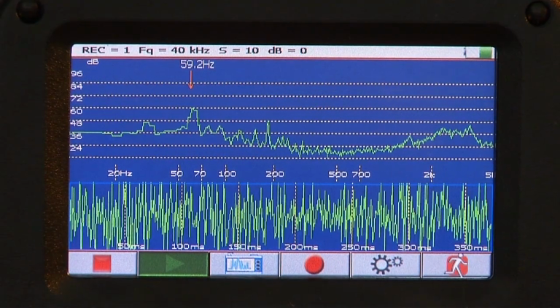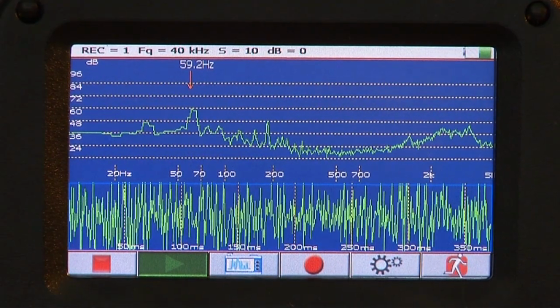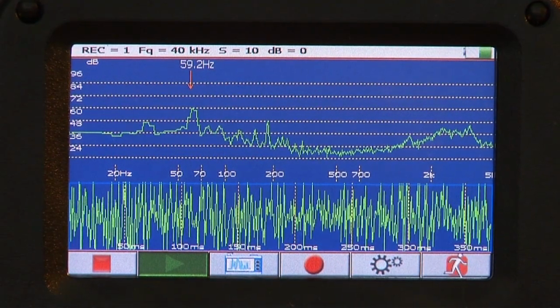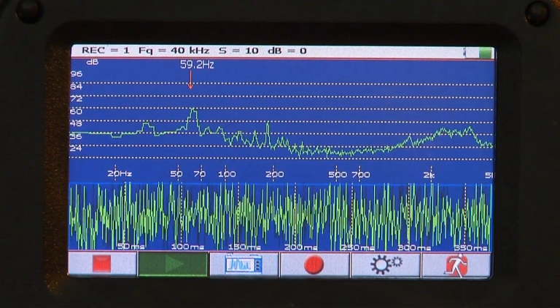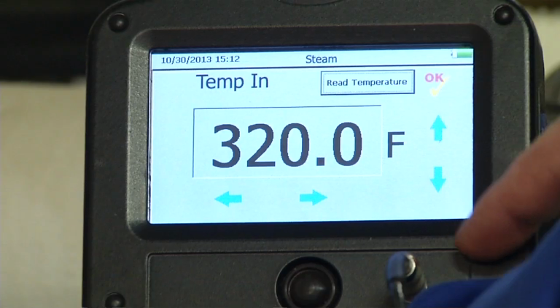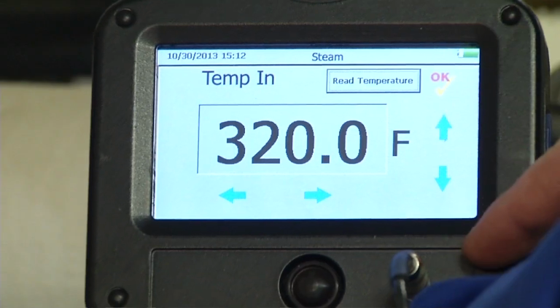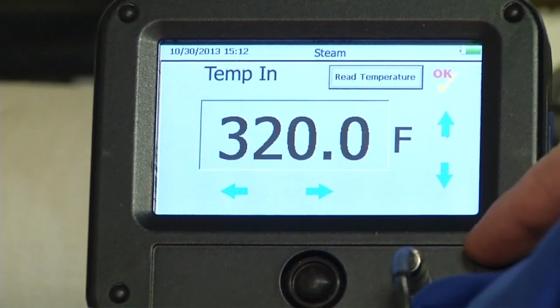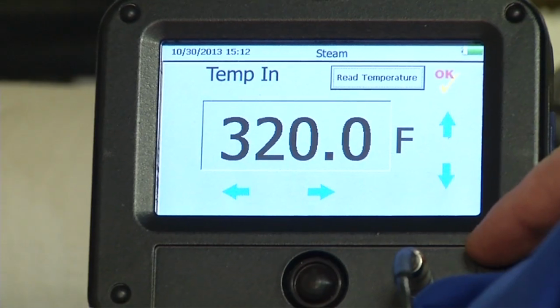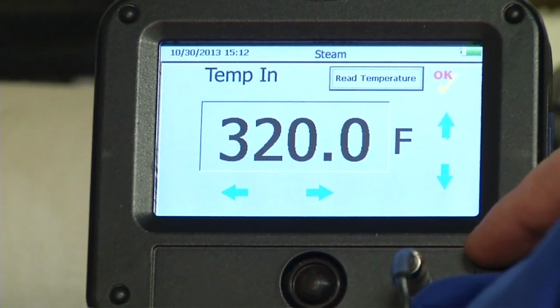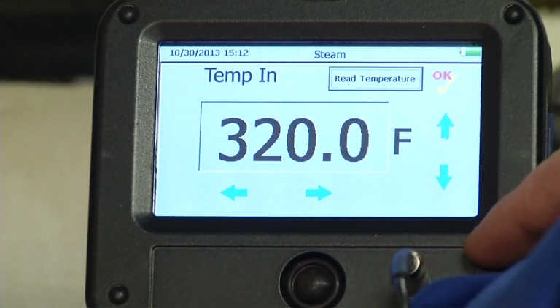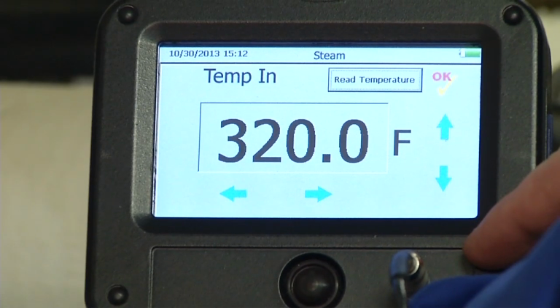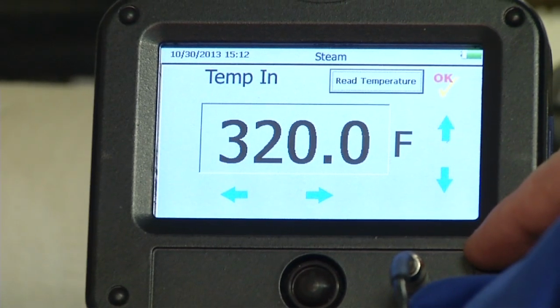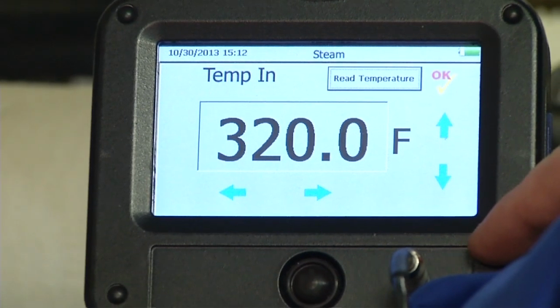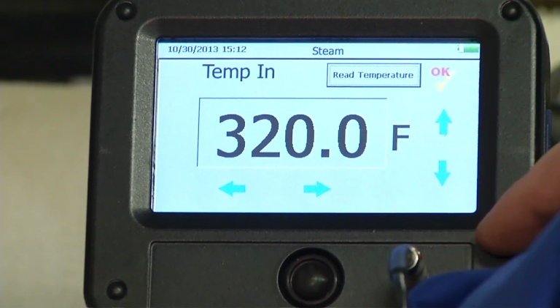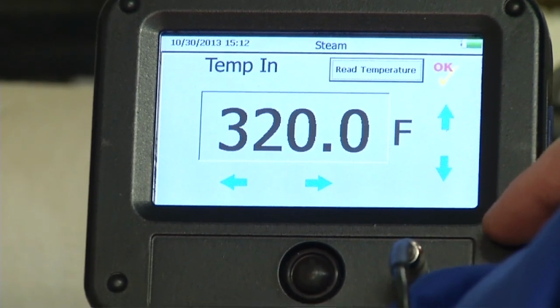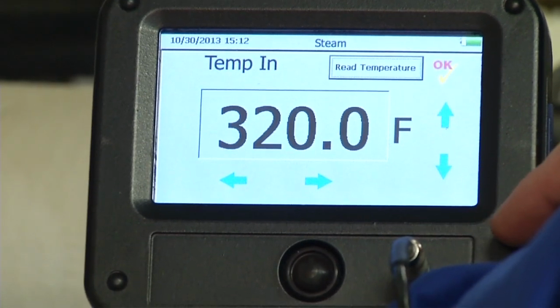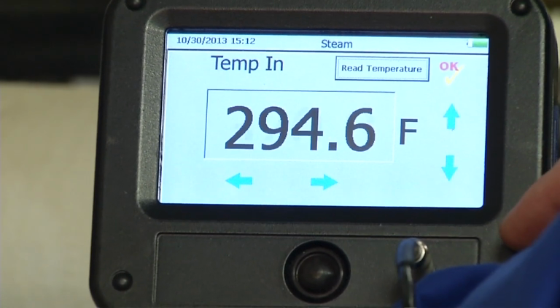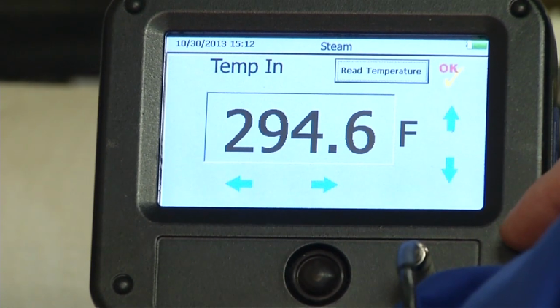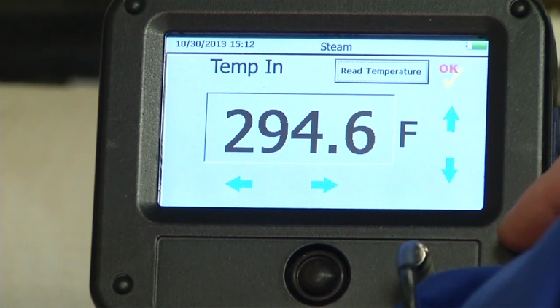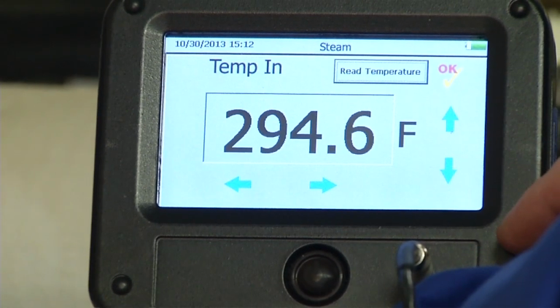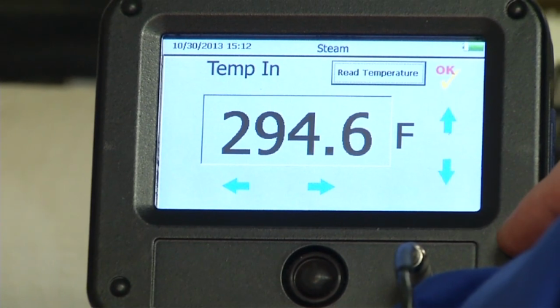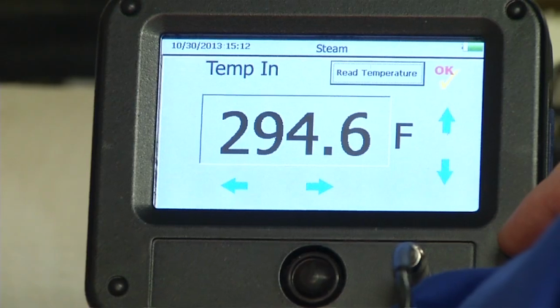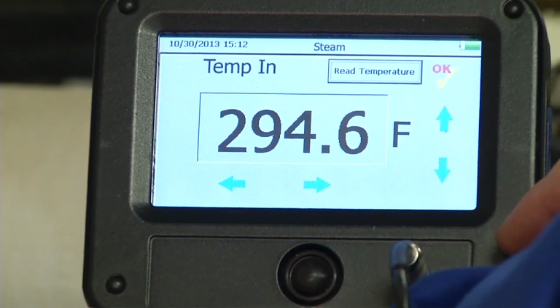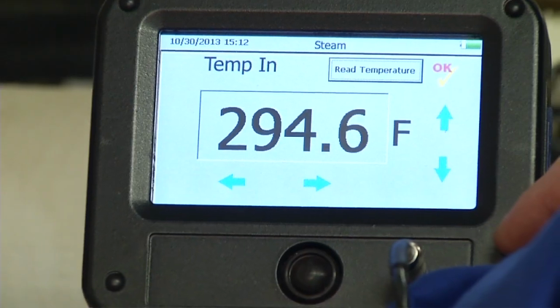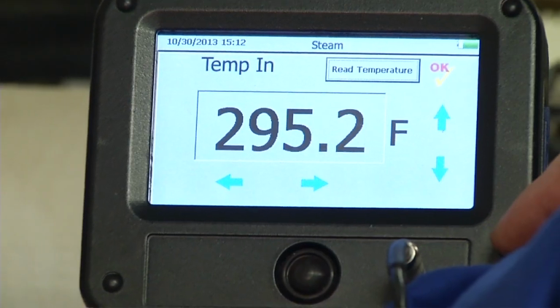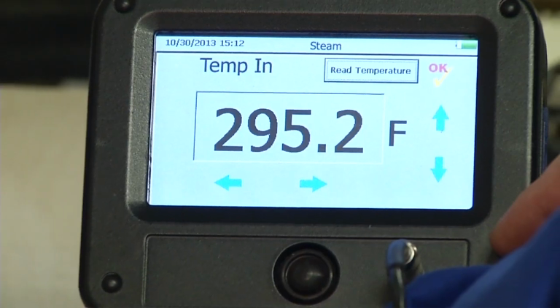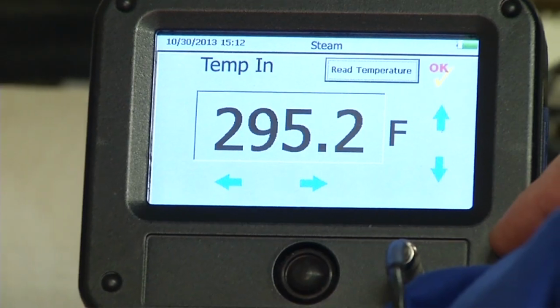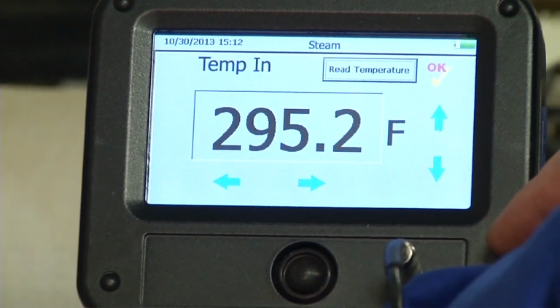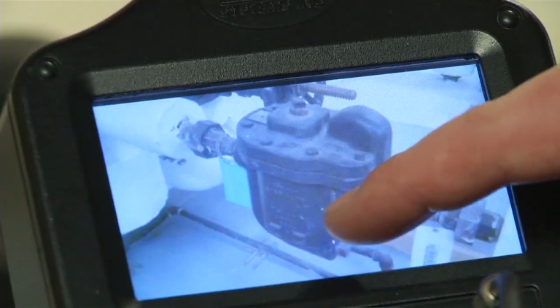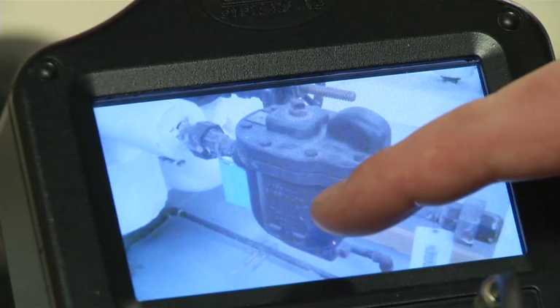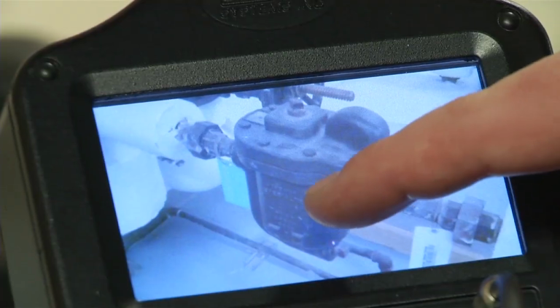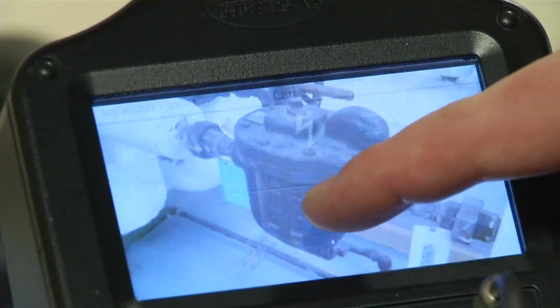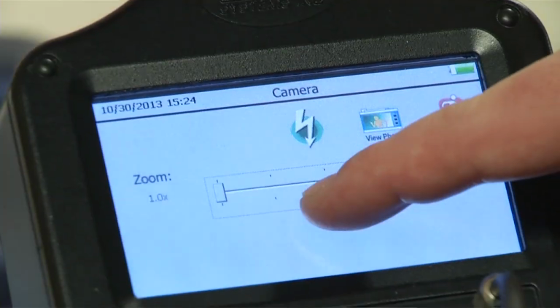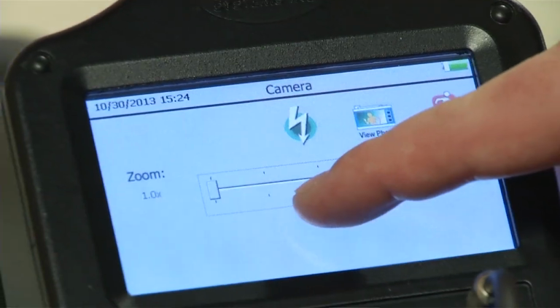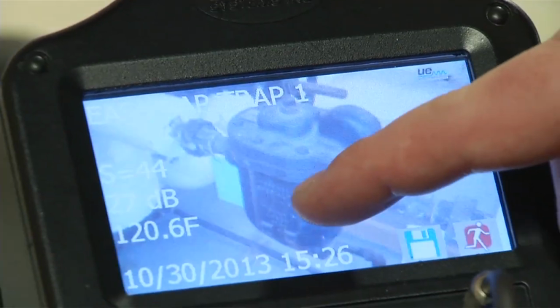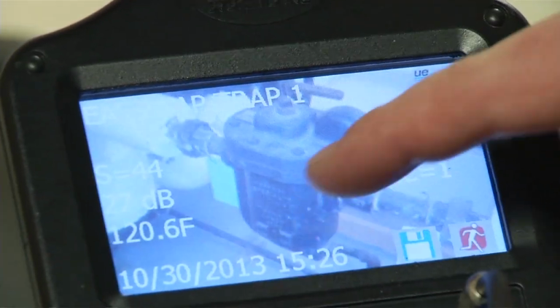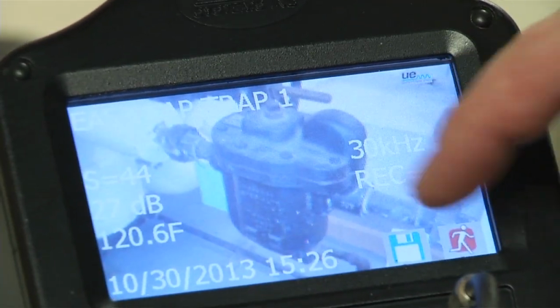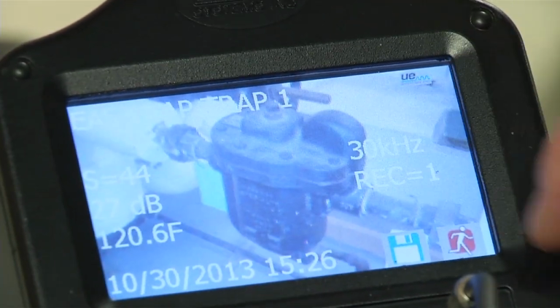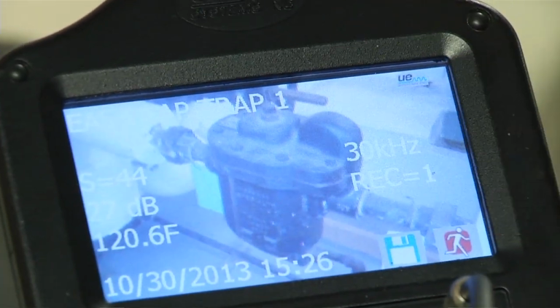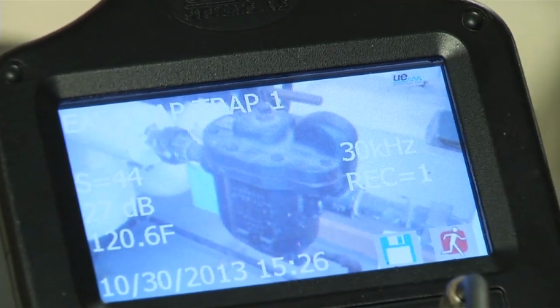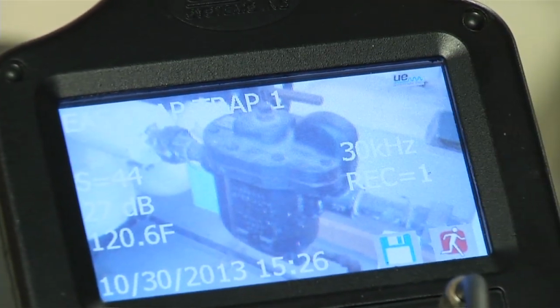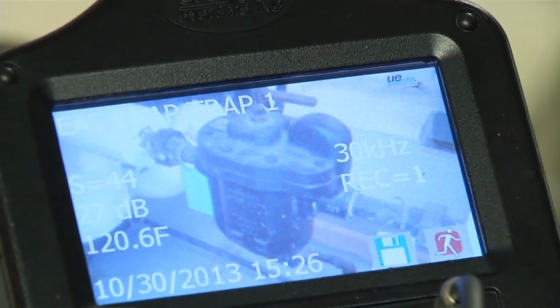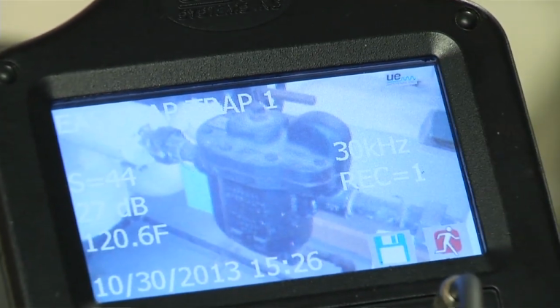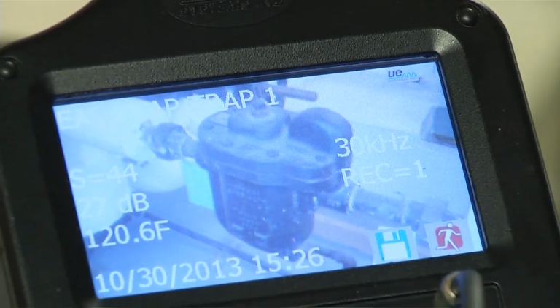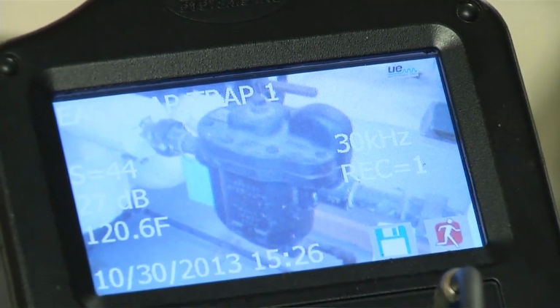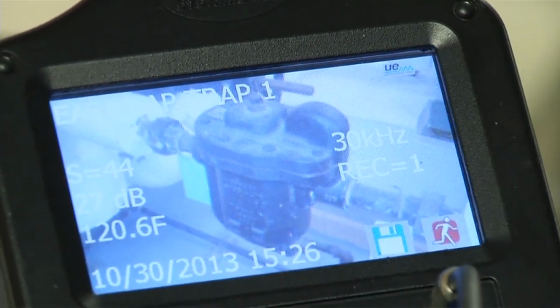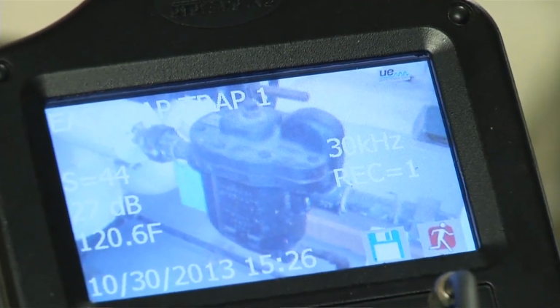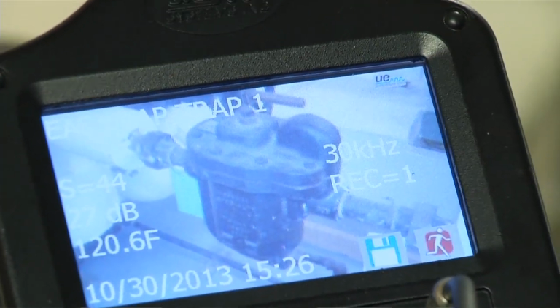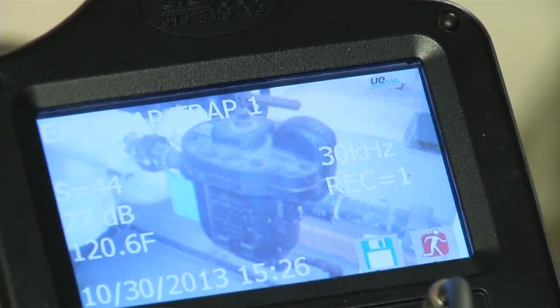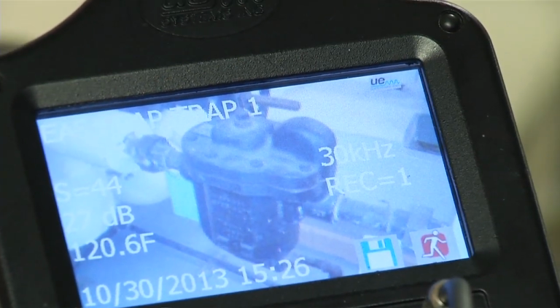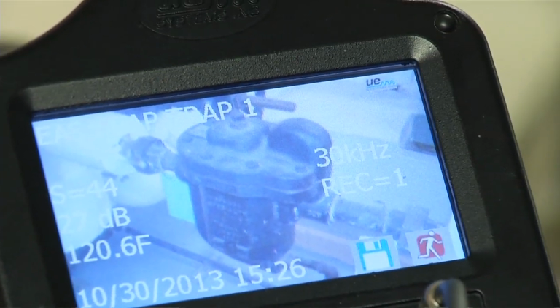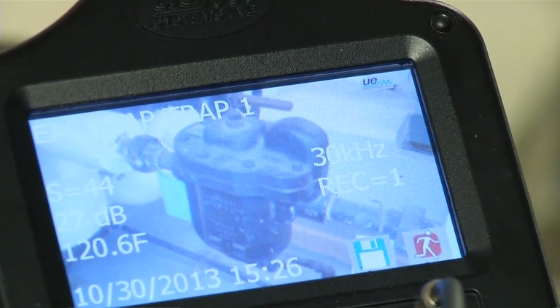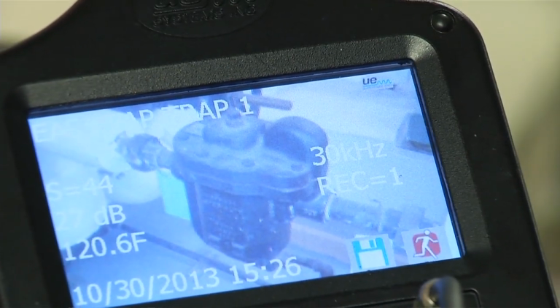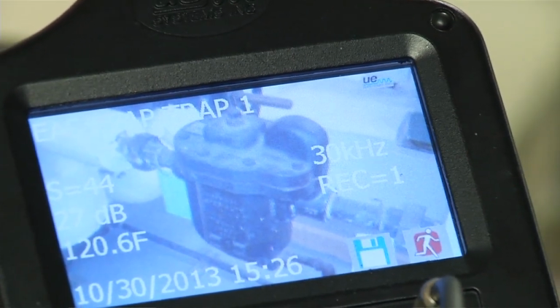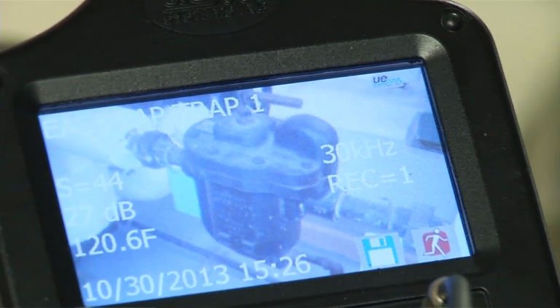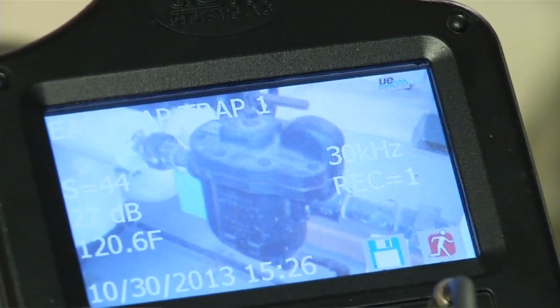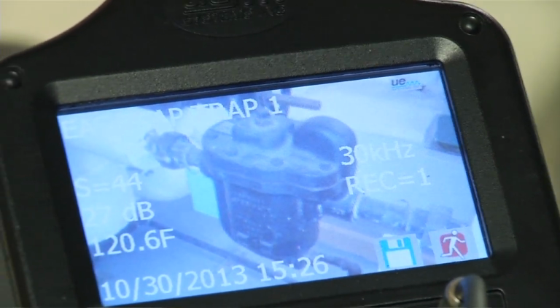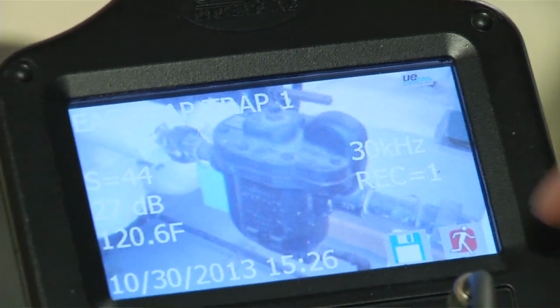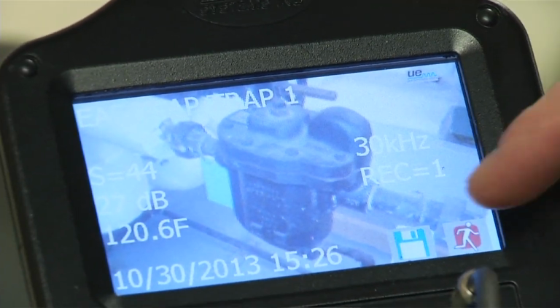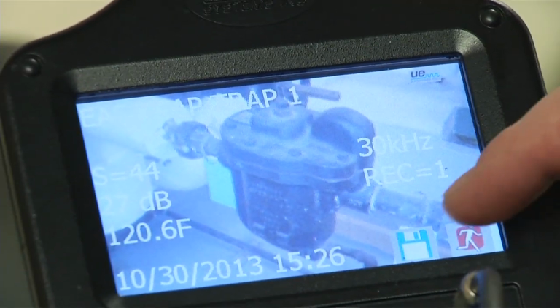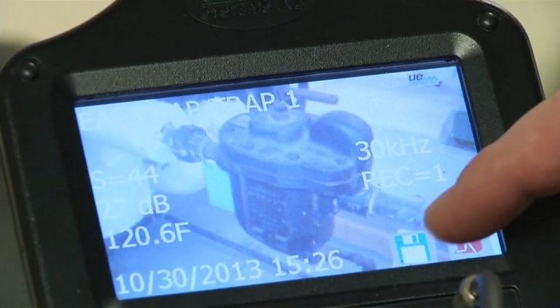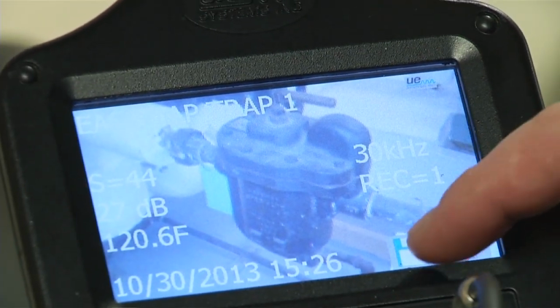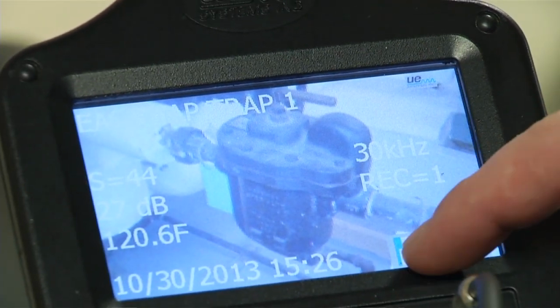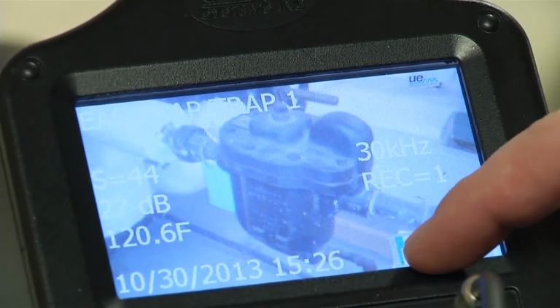And the temperature. Take a photo. Log the data.